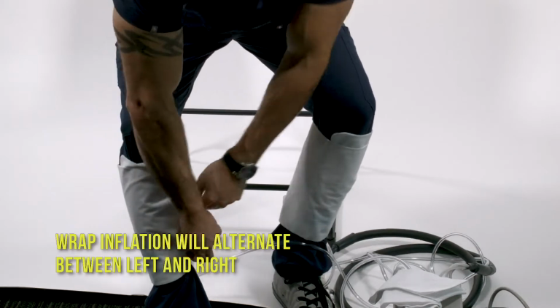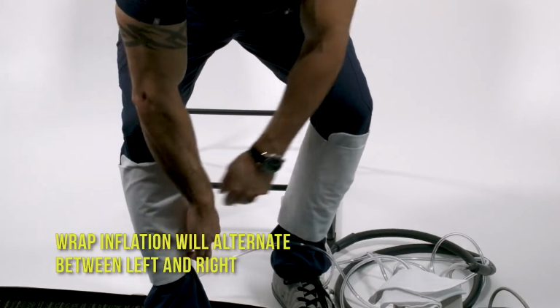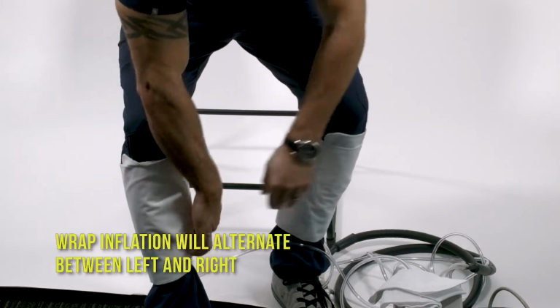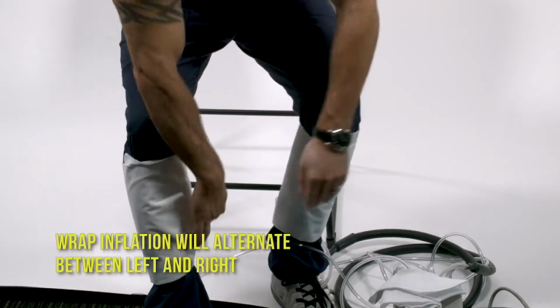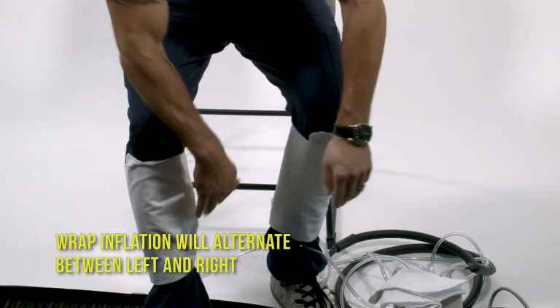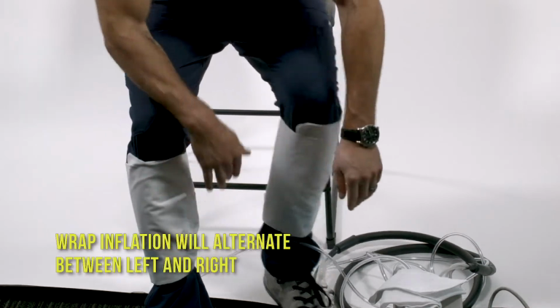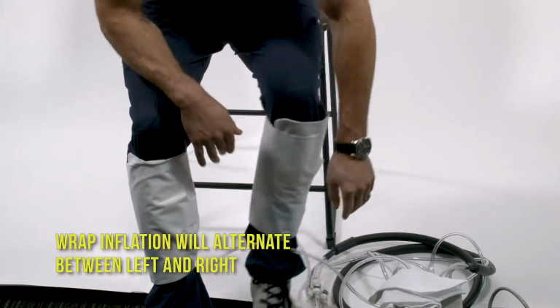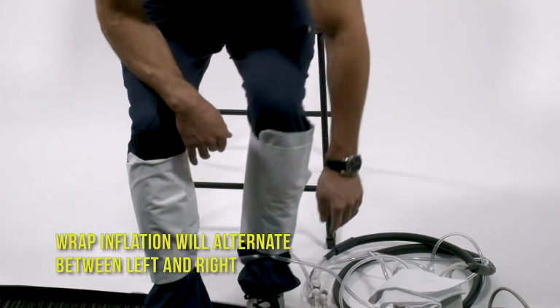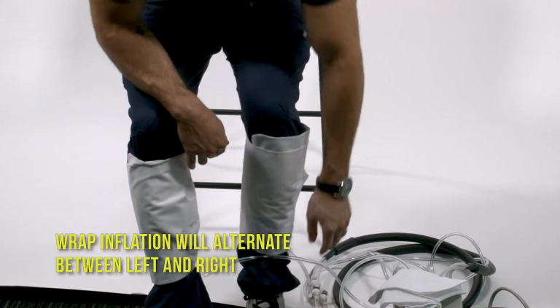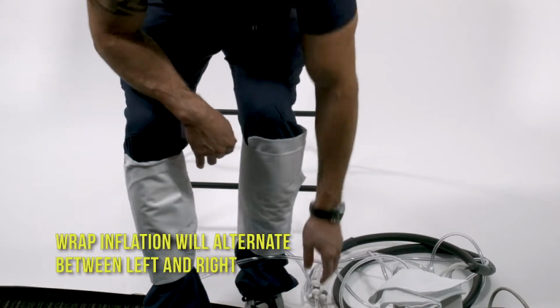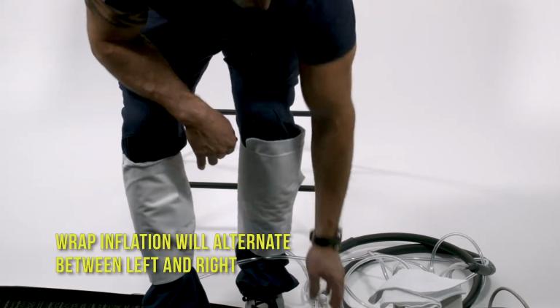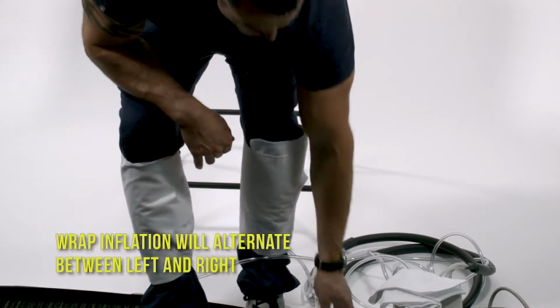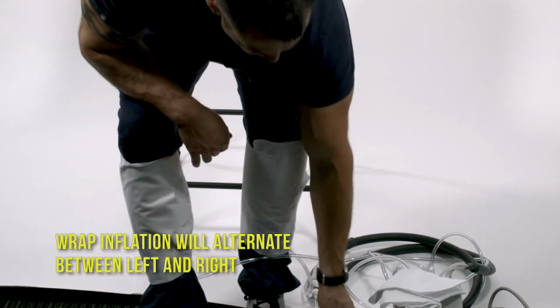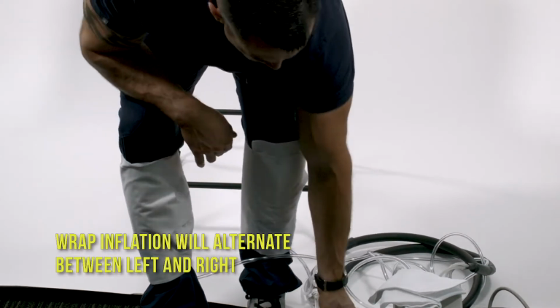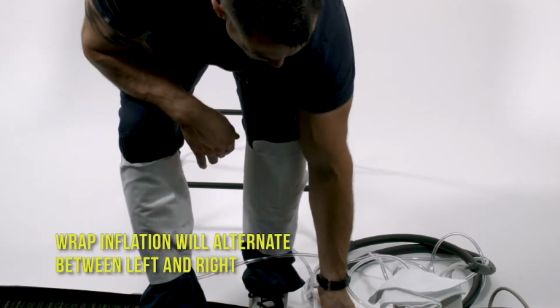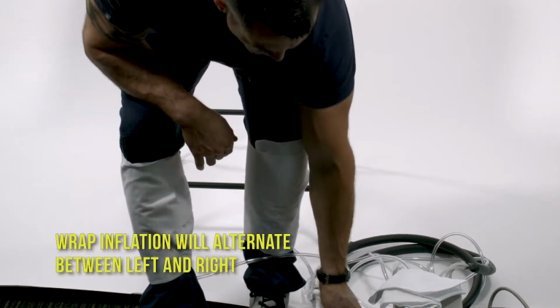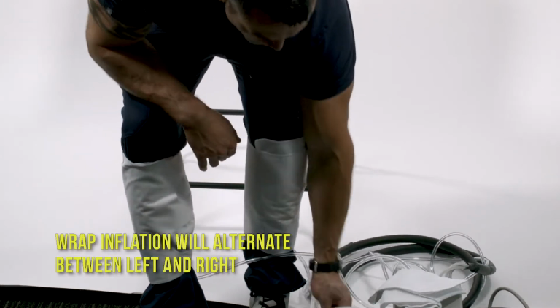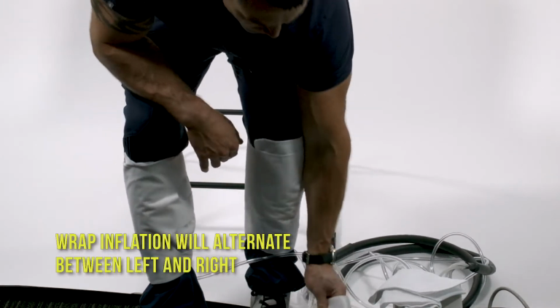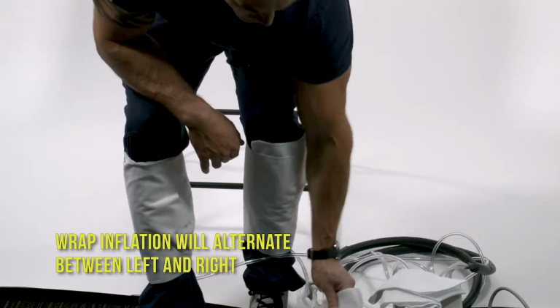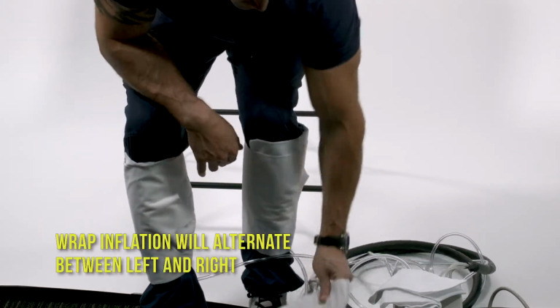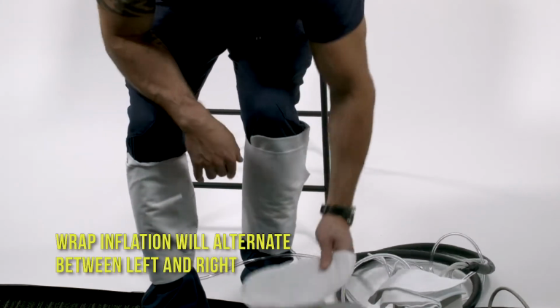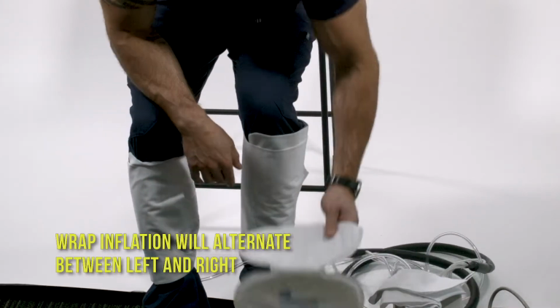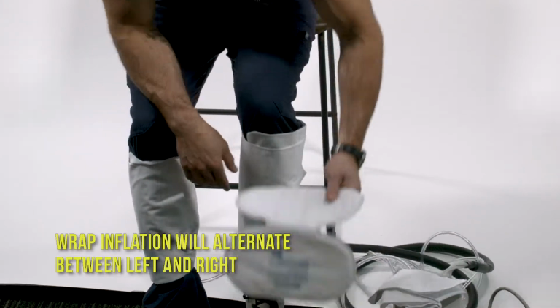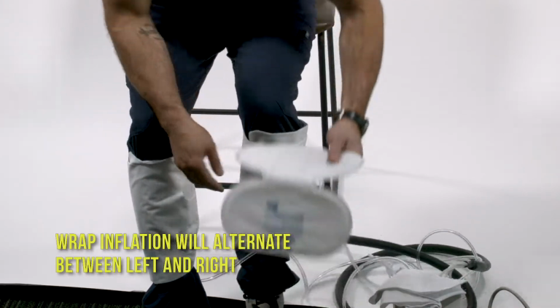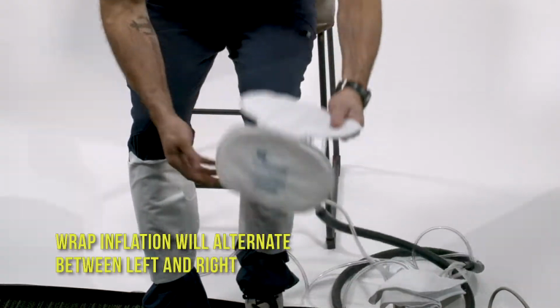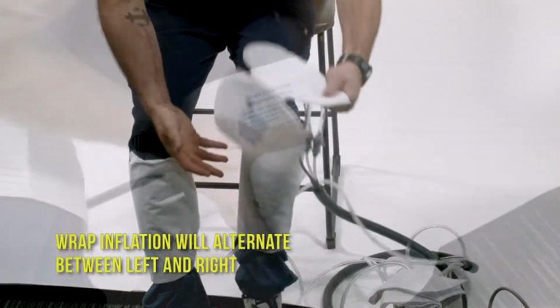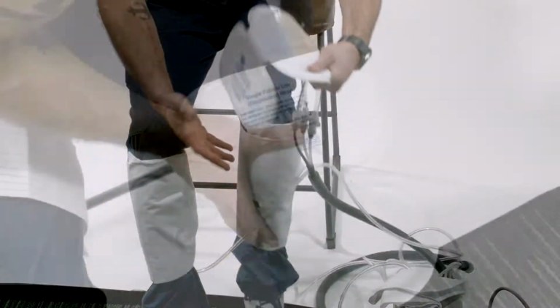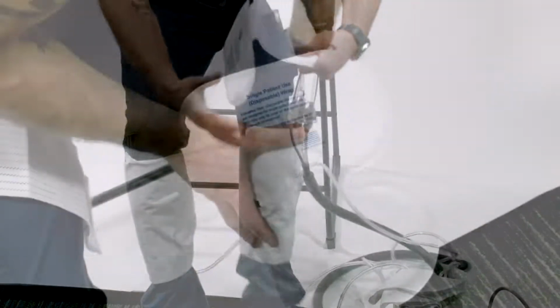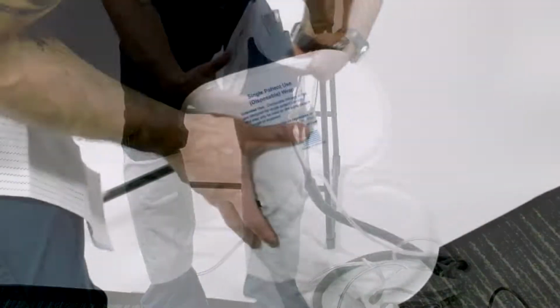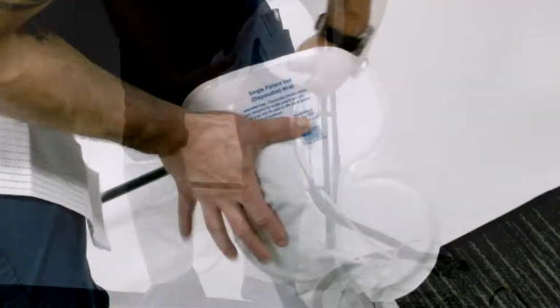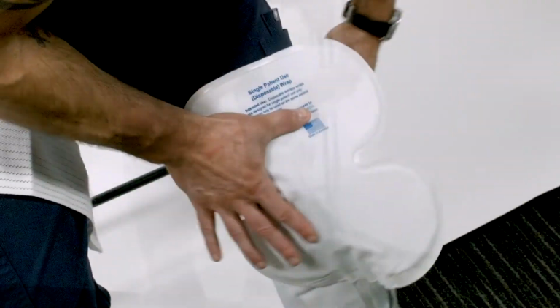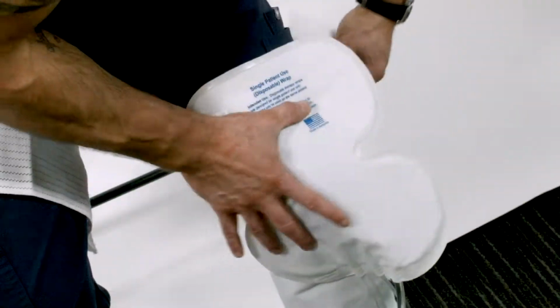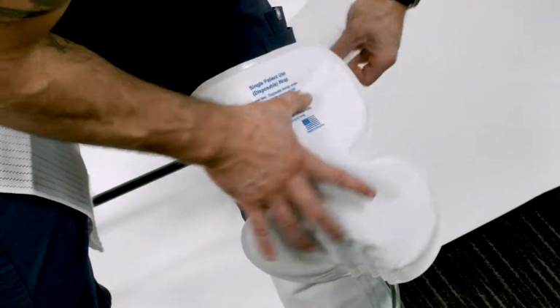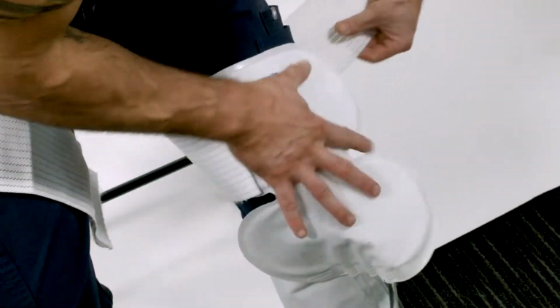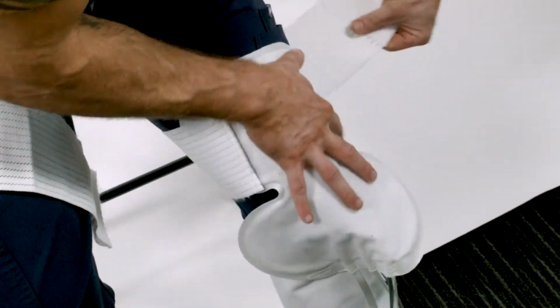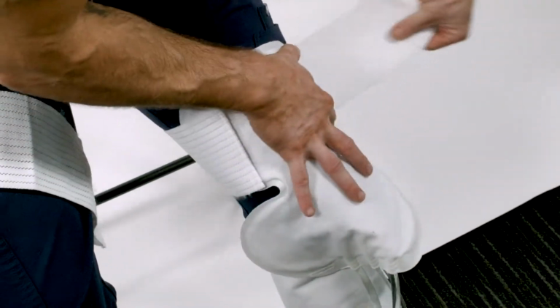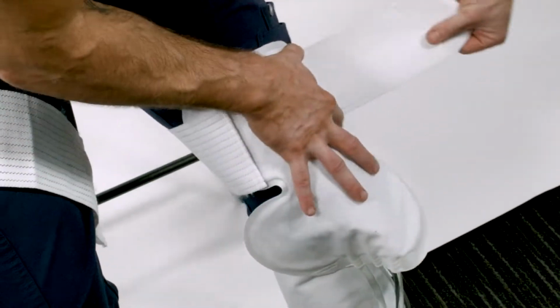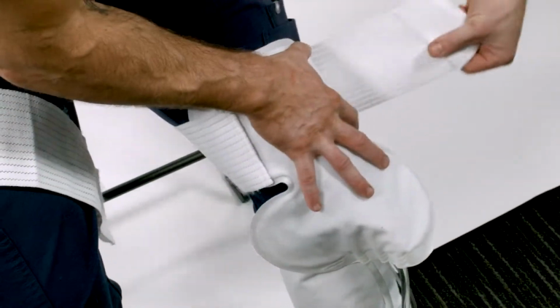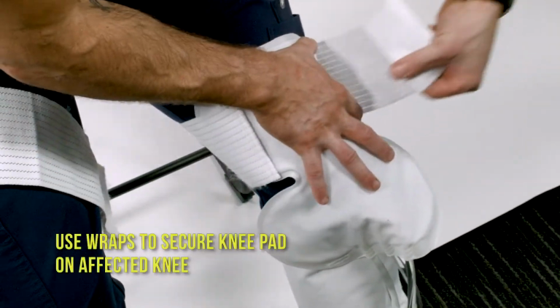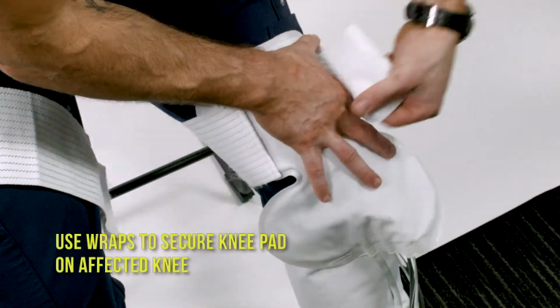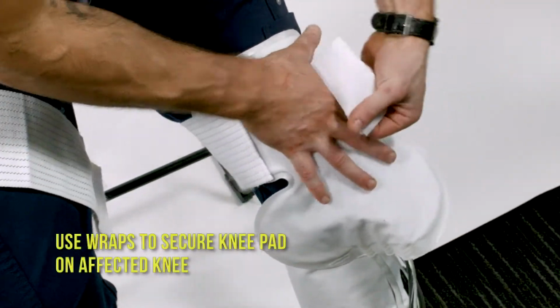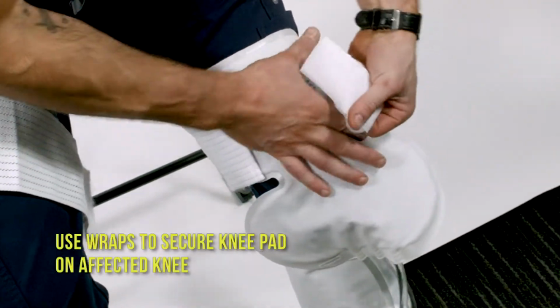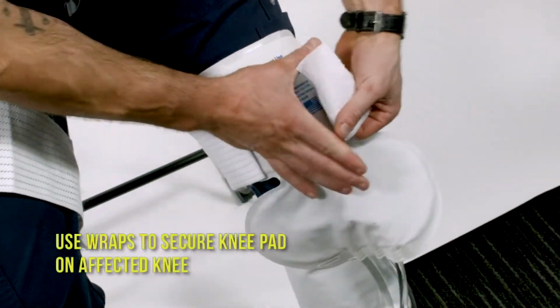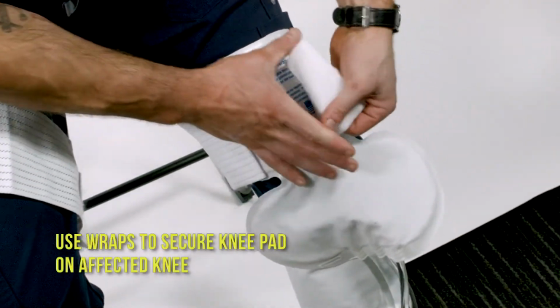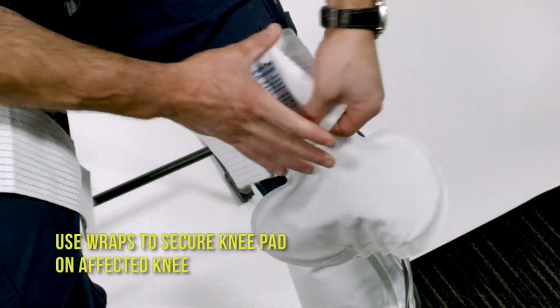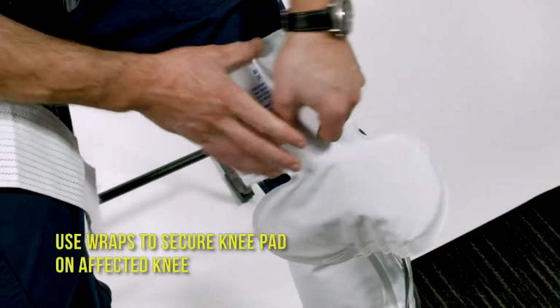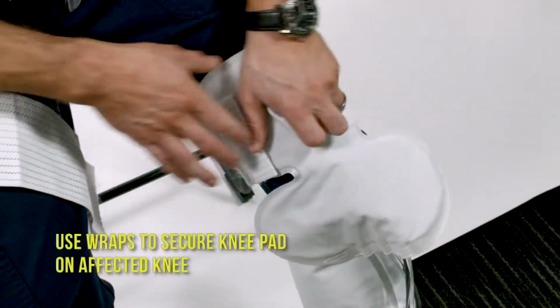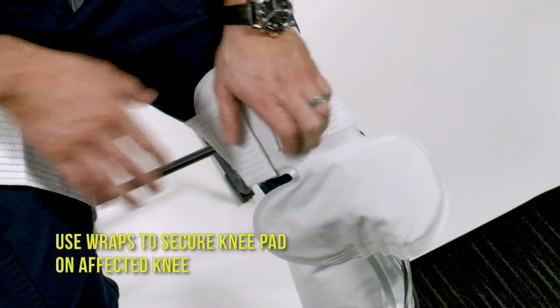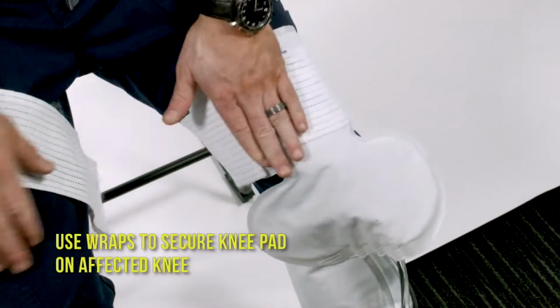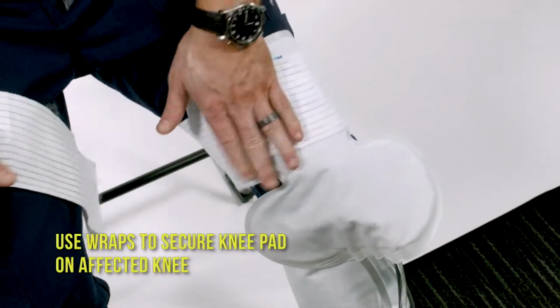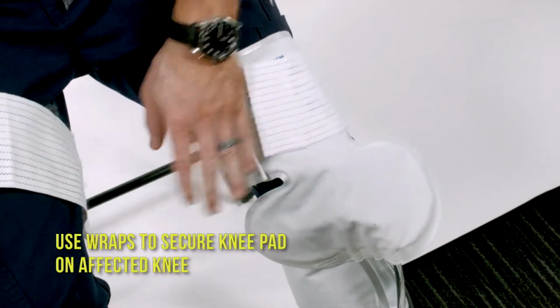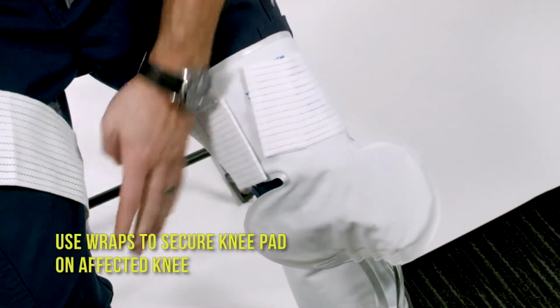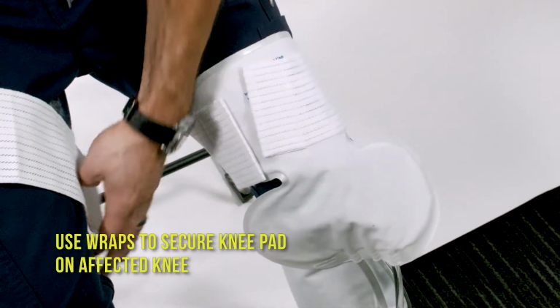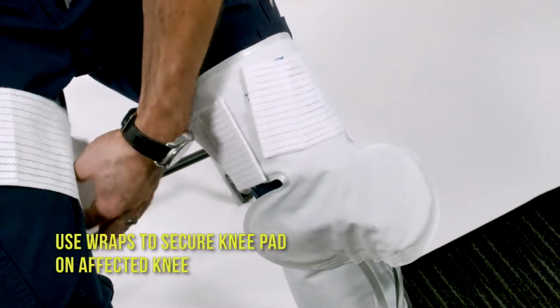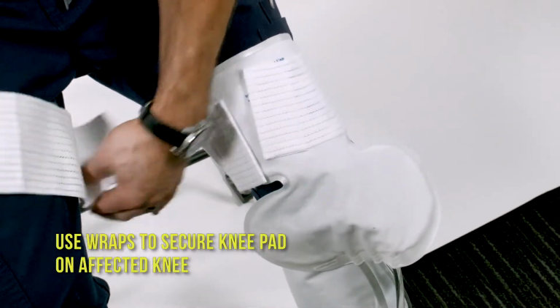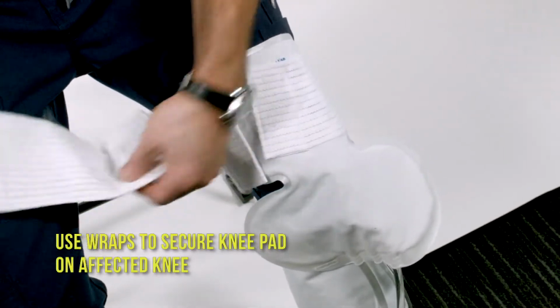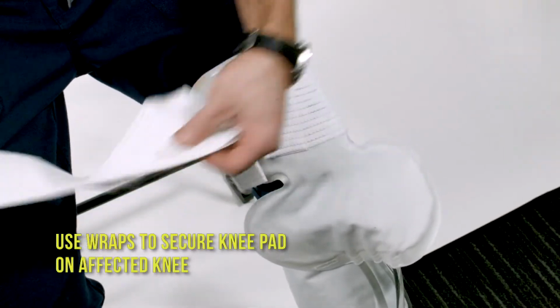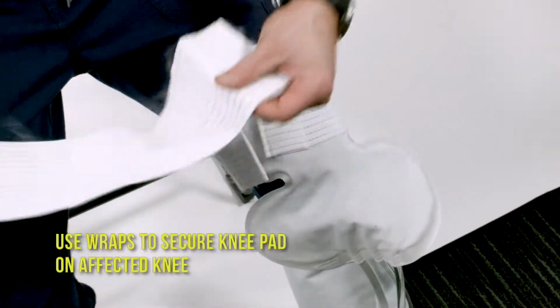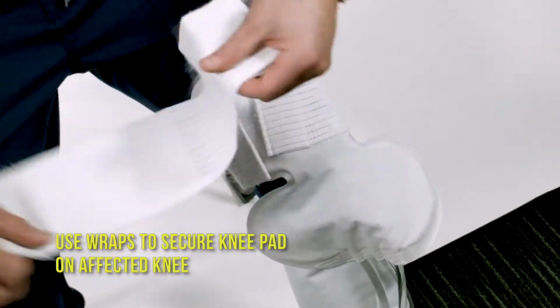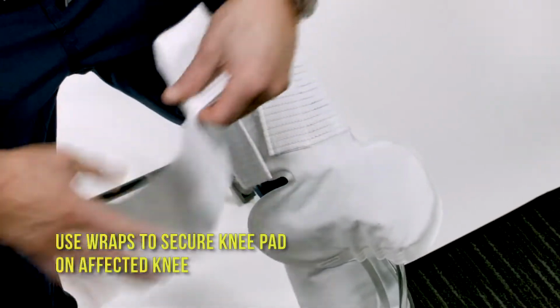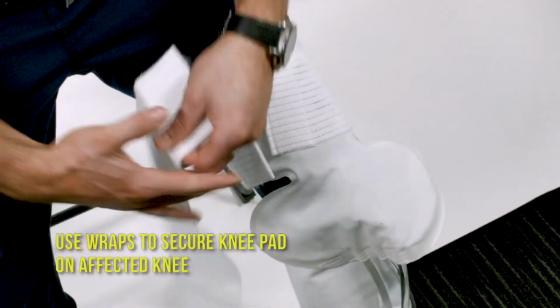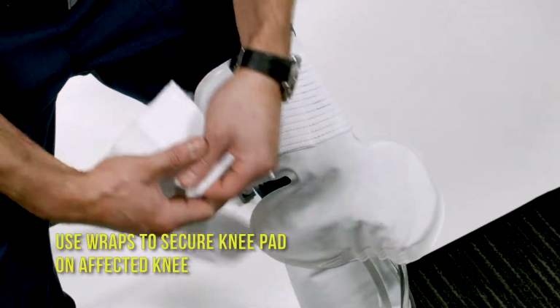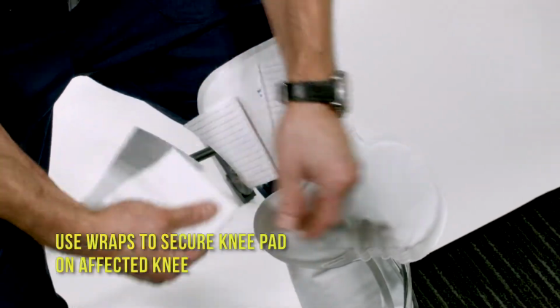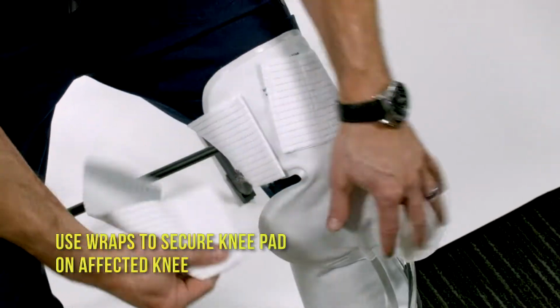Wrap inflation will alternate between the left and the right. Use the wraps to secure the knee pad on the affected knee.